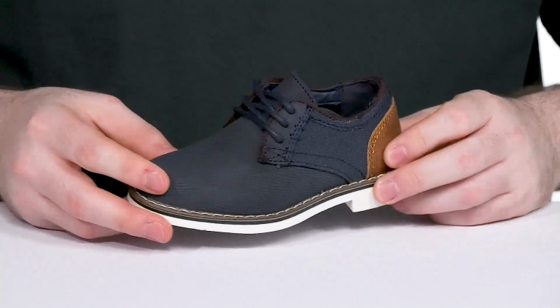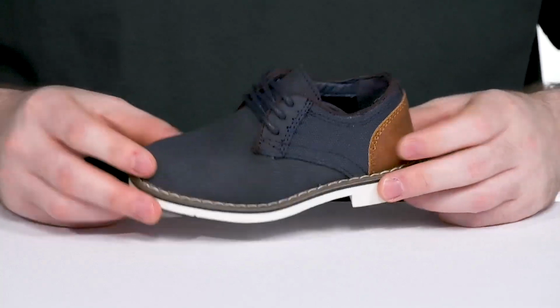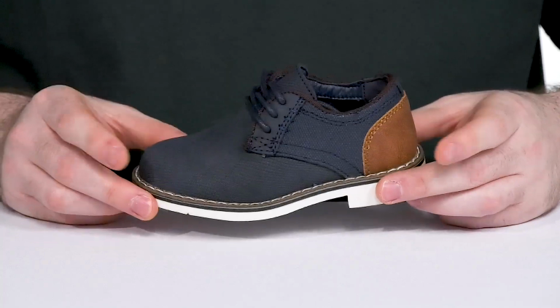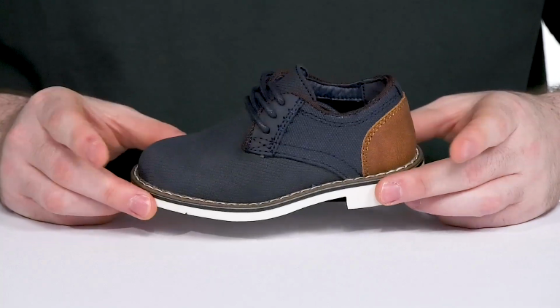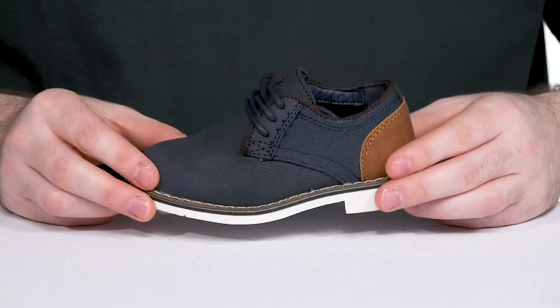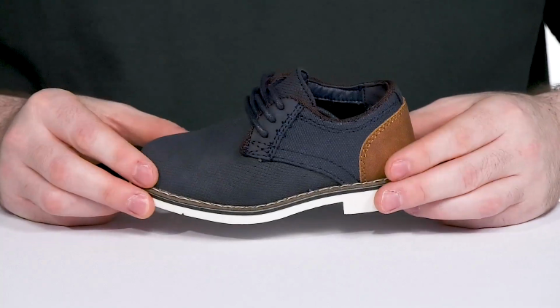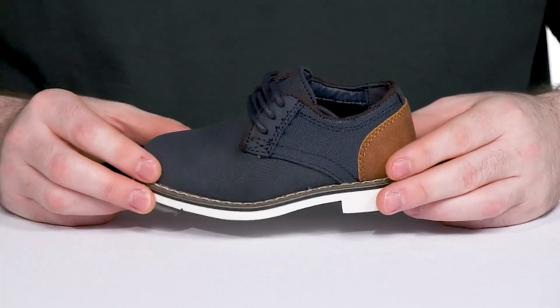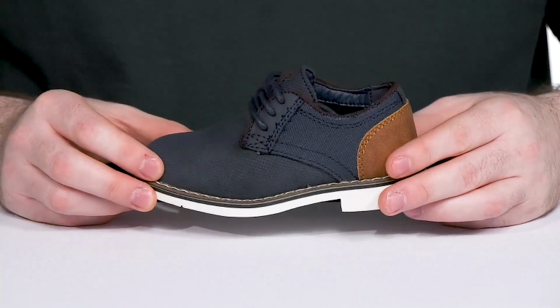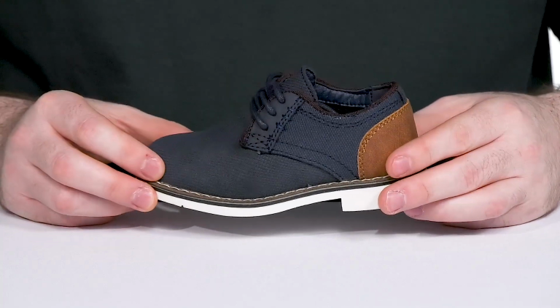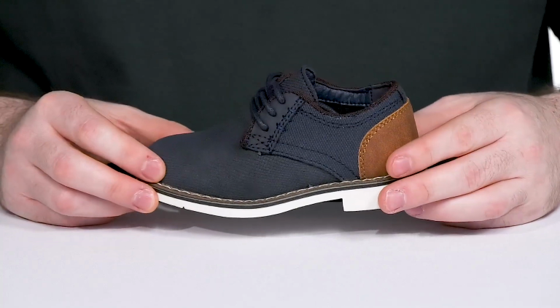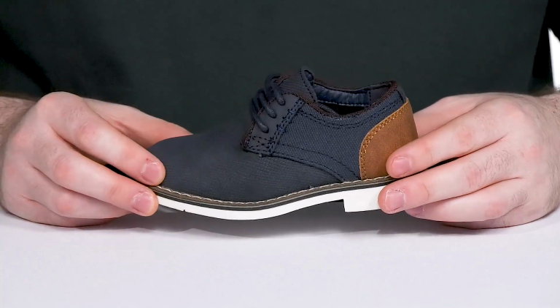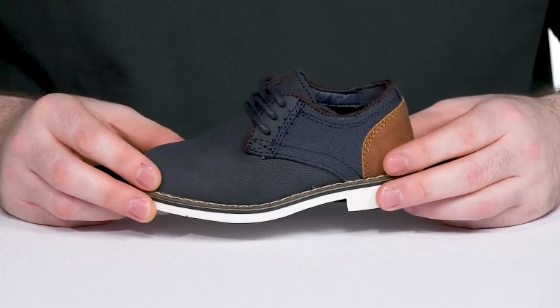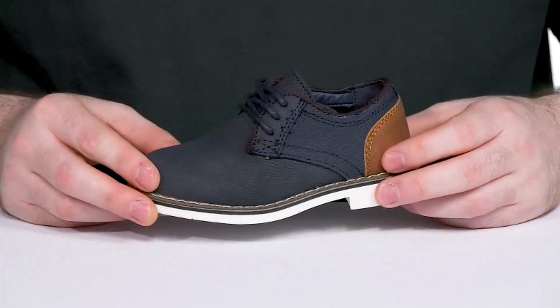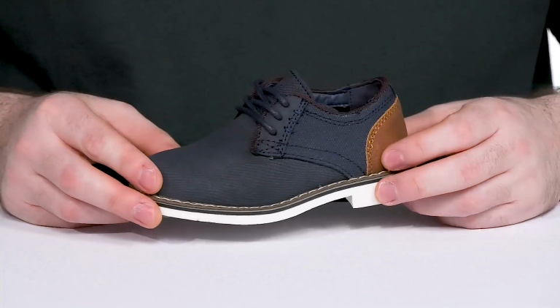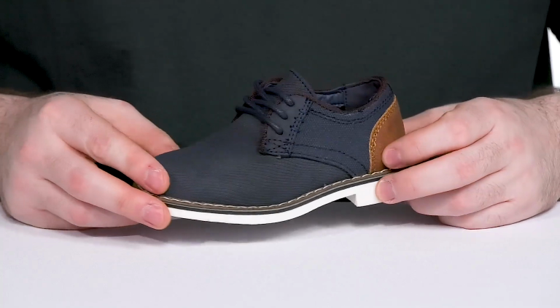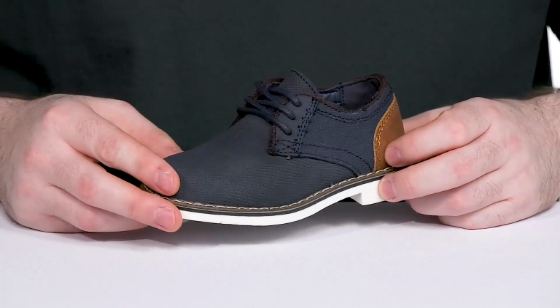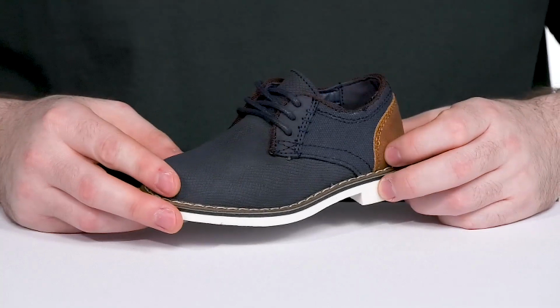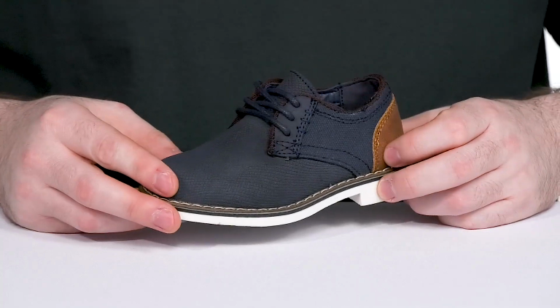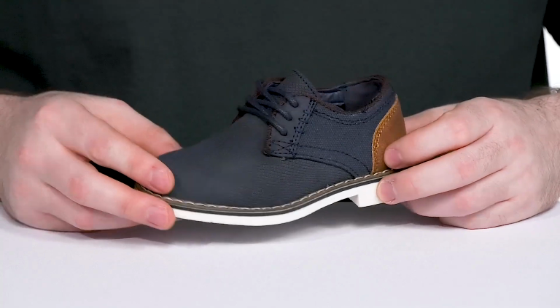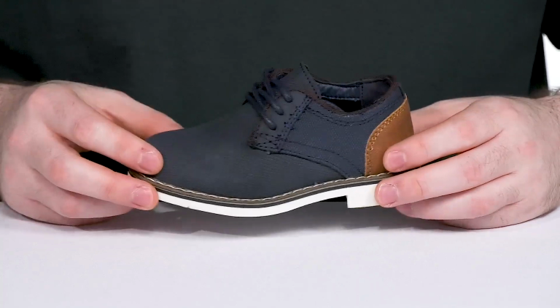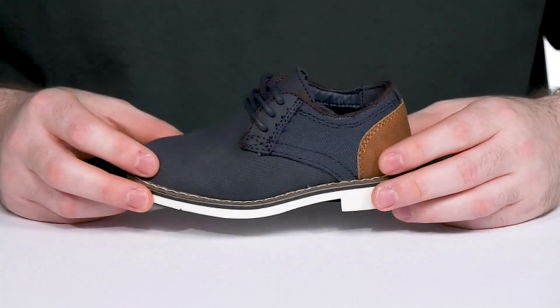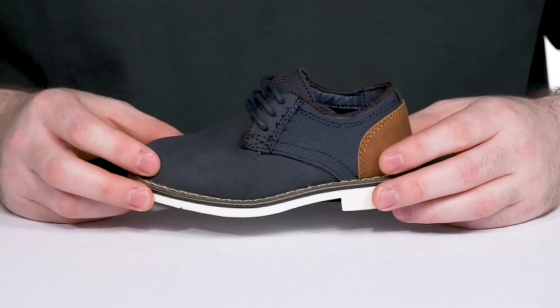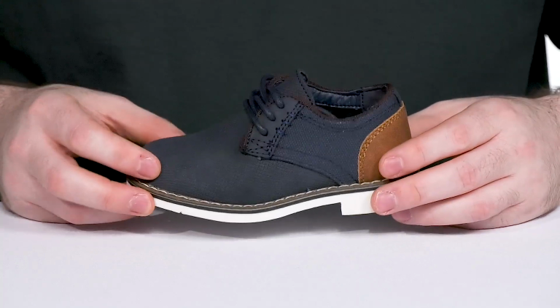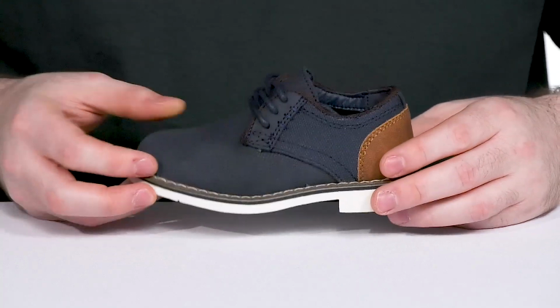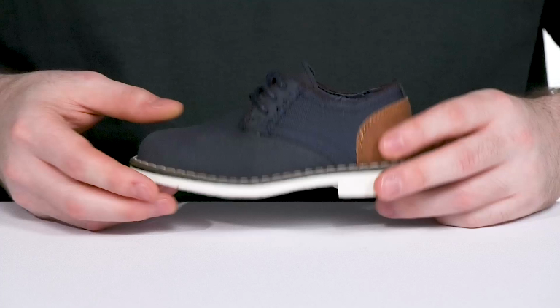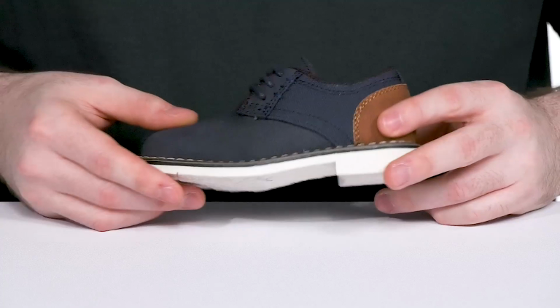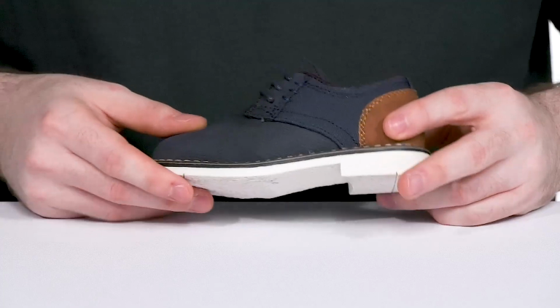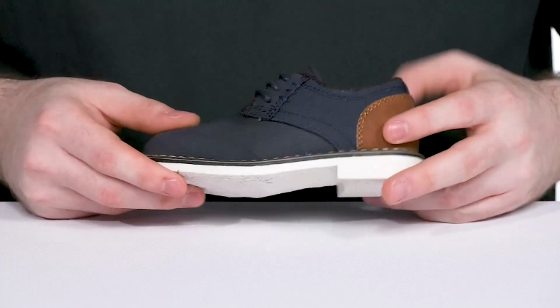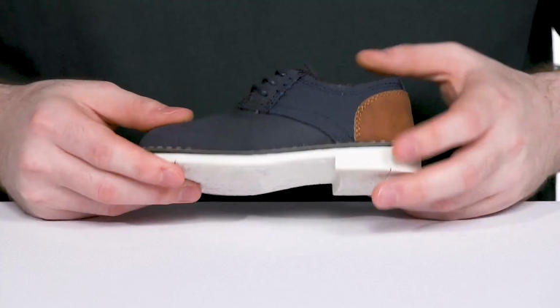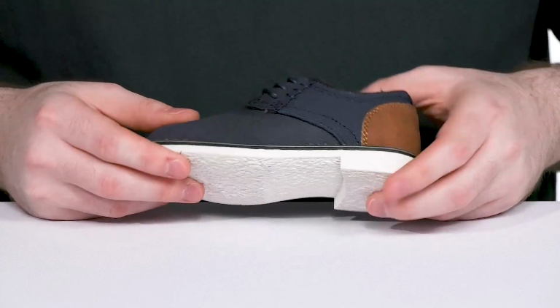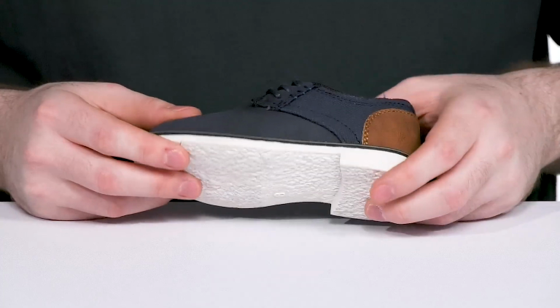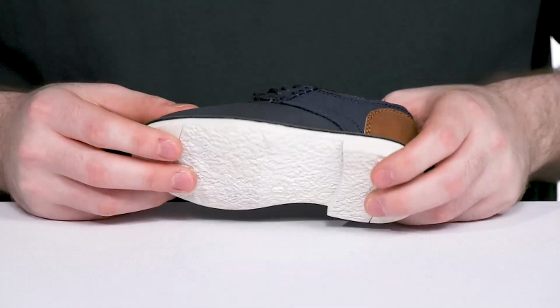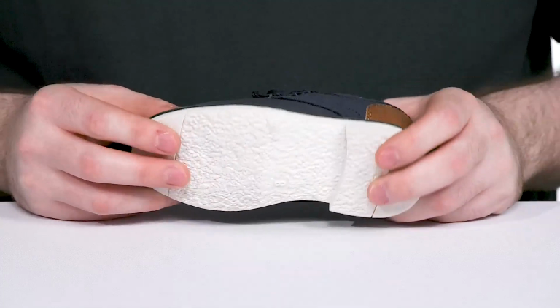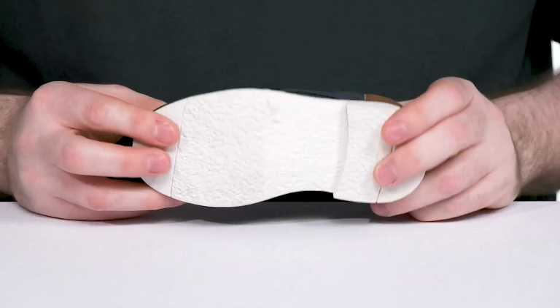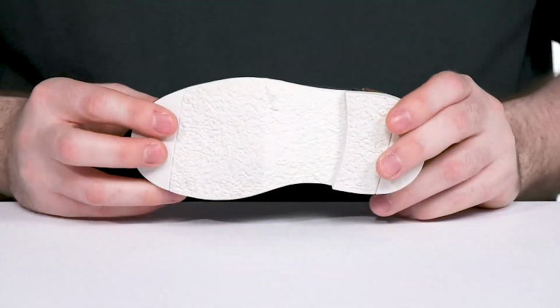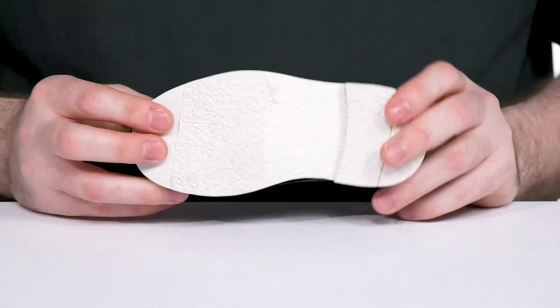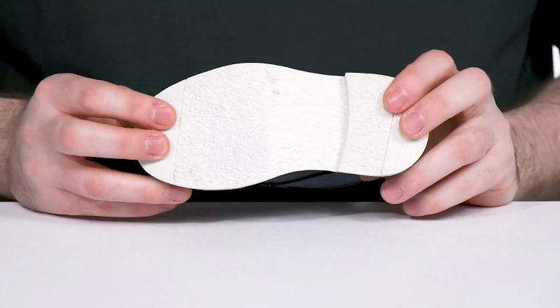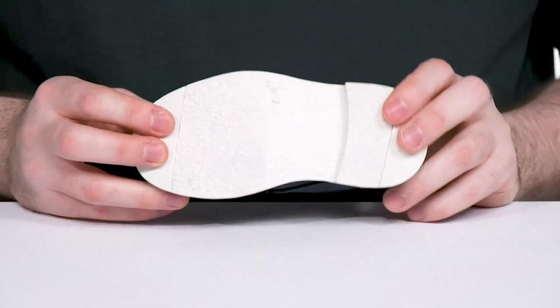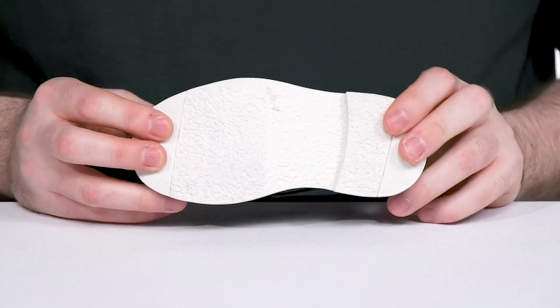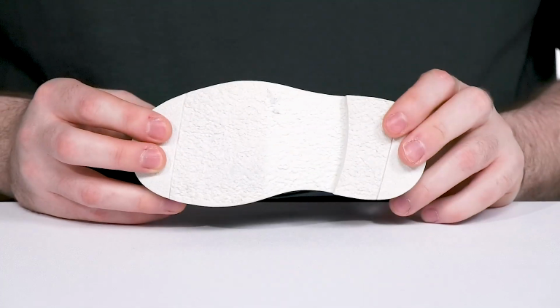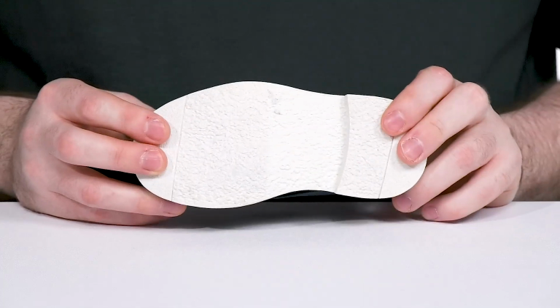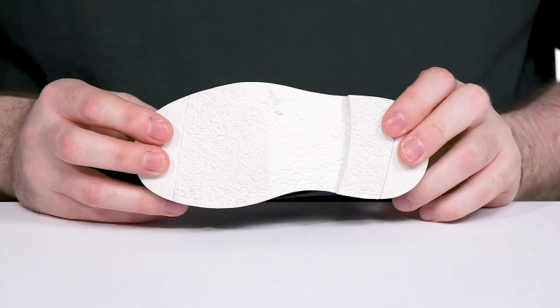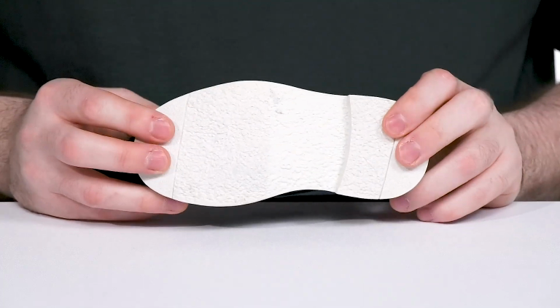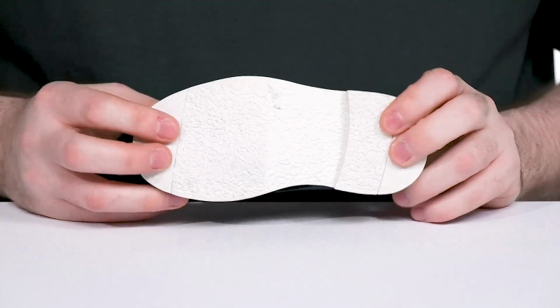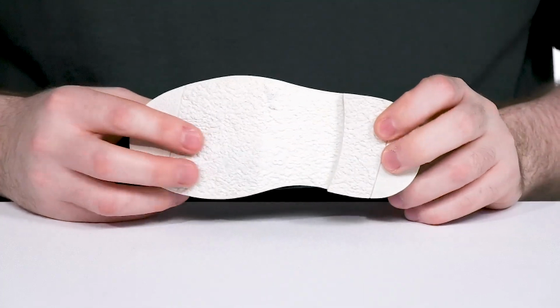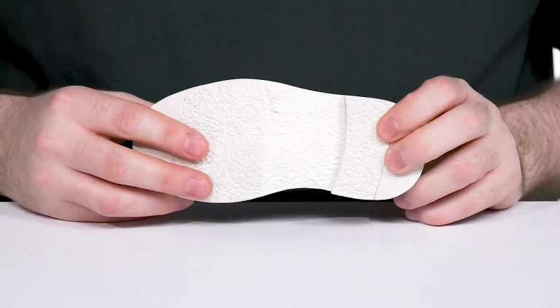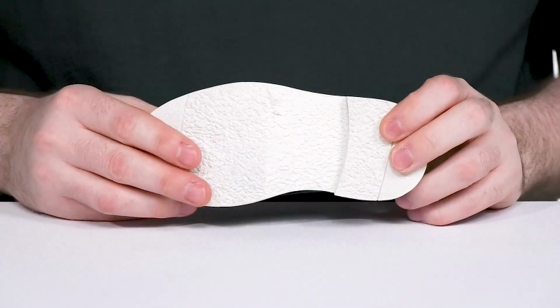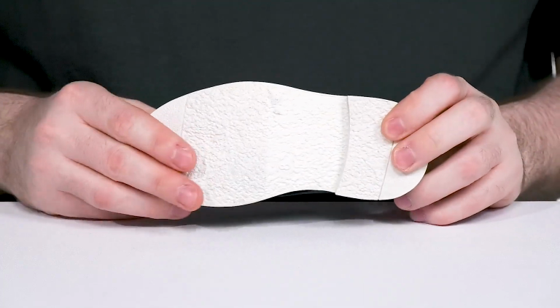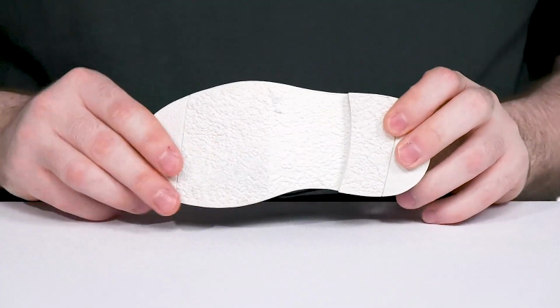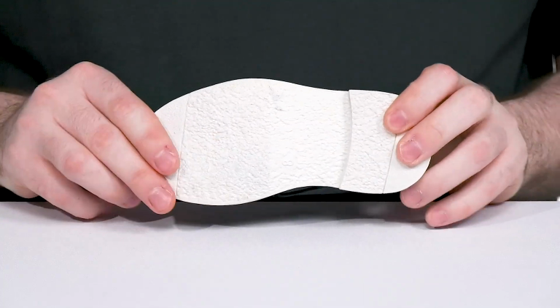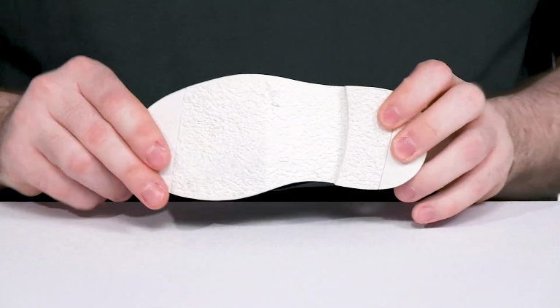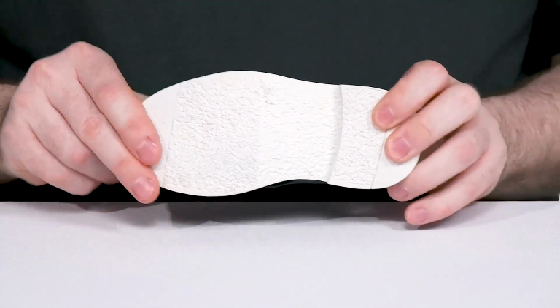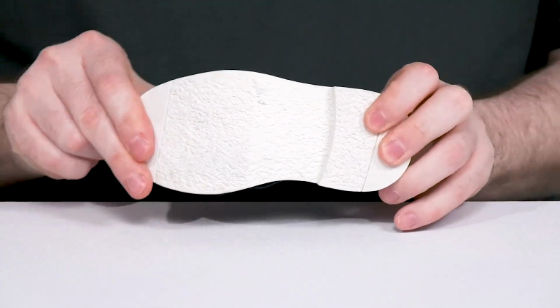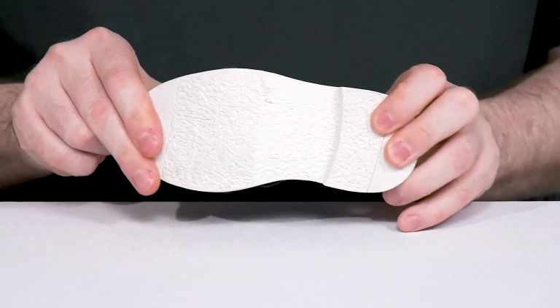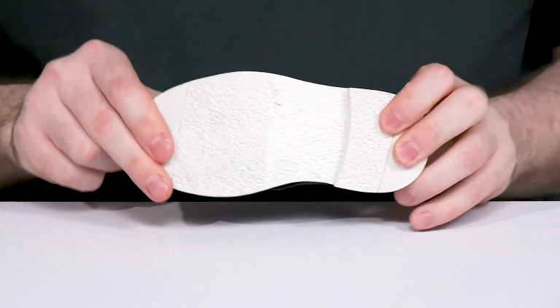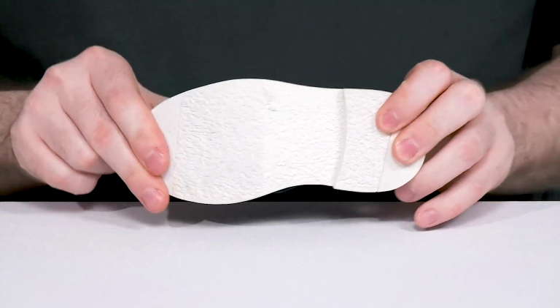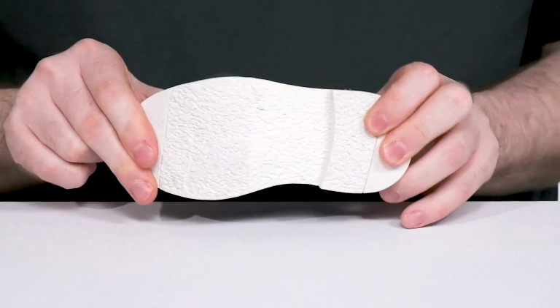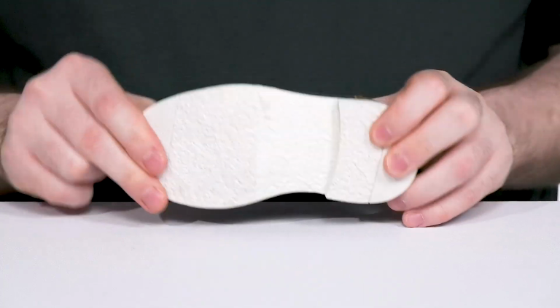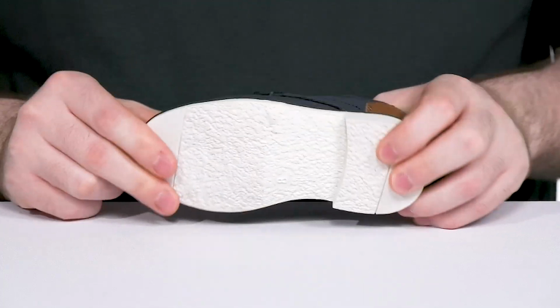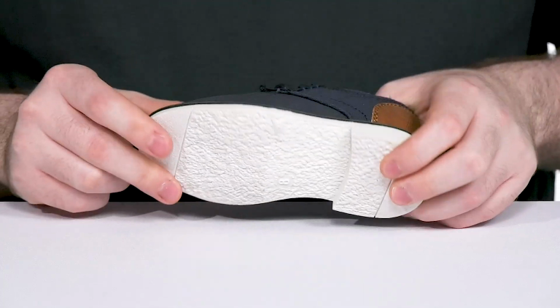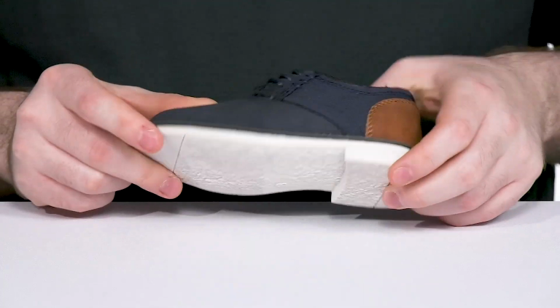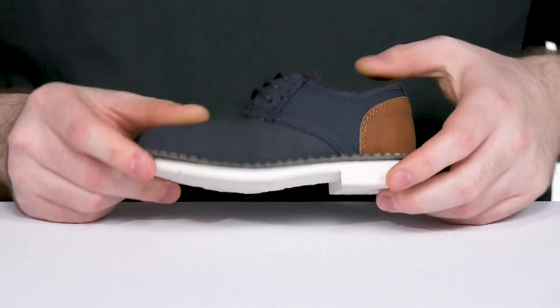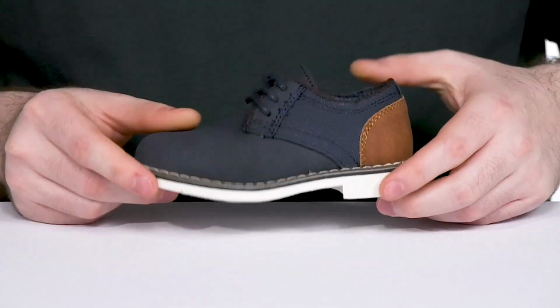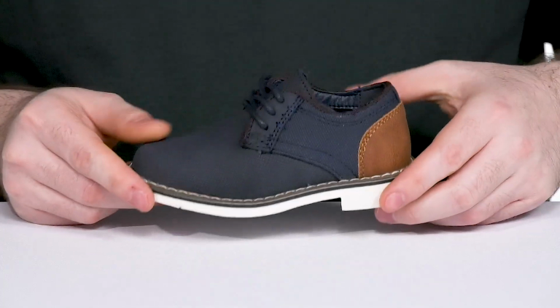Underneath it has that great welts-ish look for added durability, and its outsole is made with strong rubber giving it grip and a bit of flex throughout.